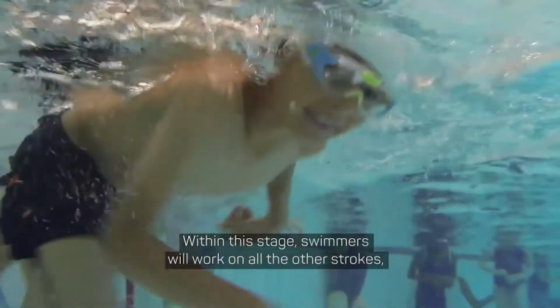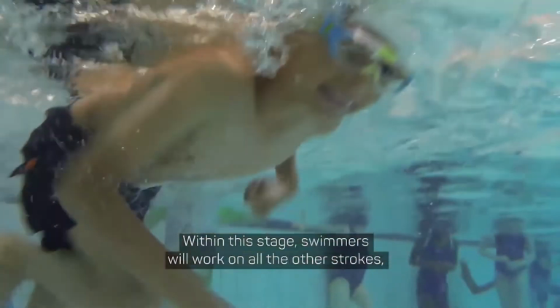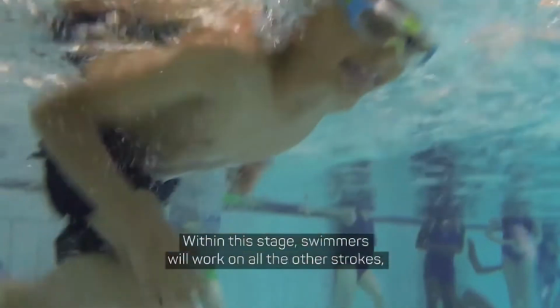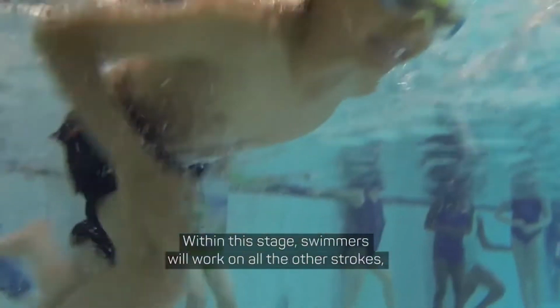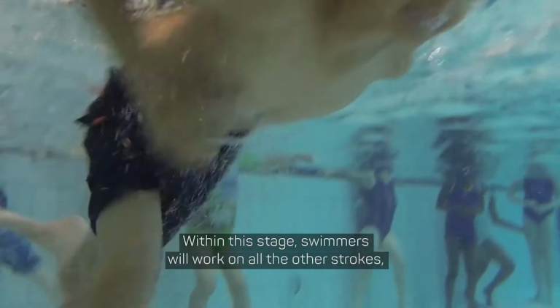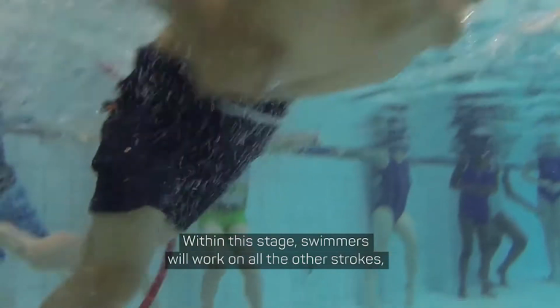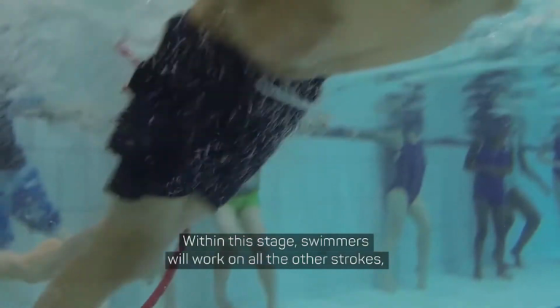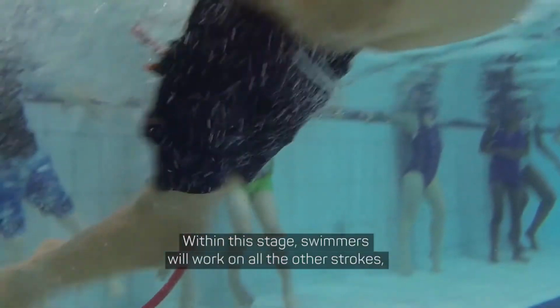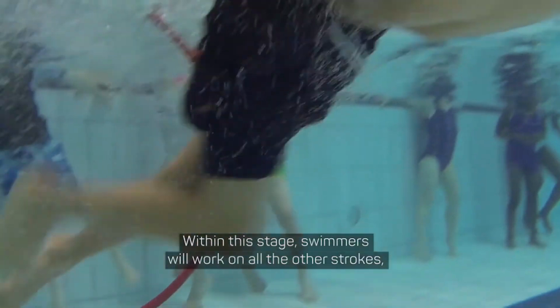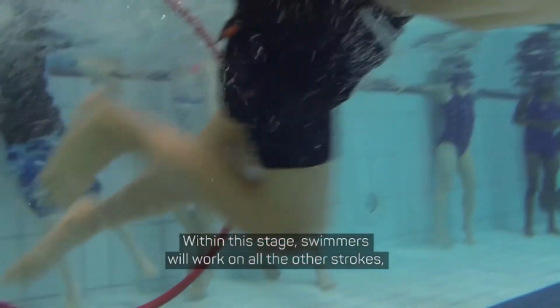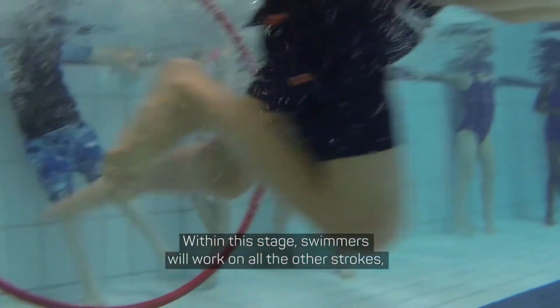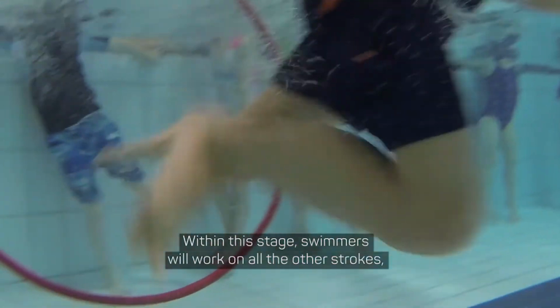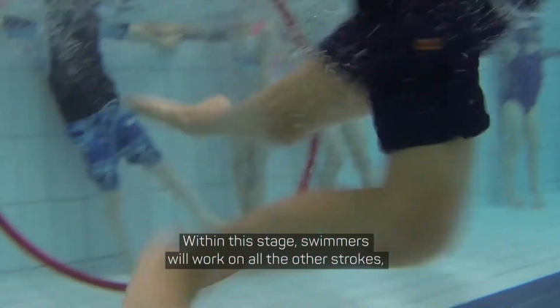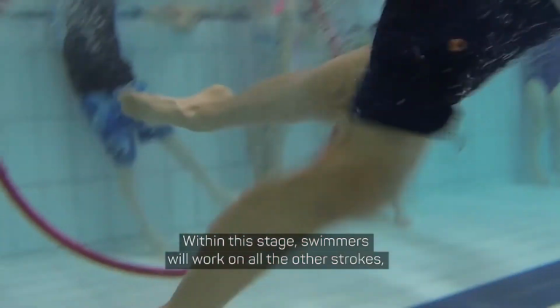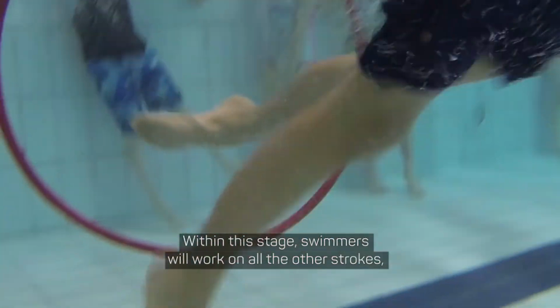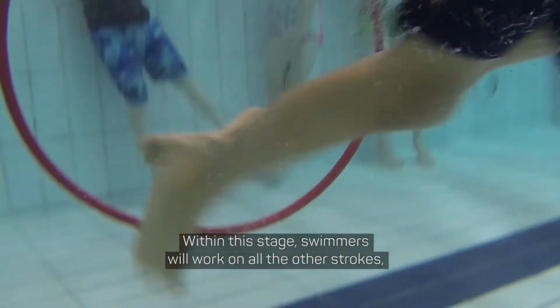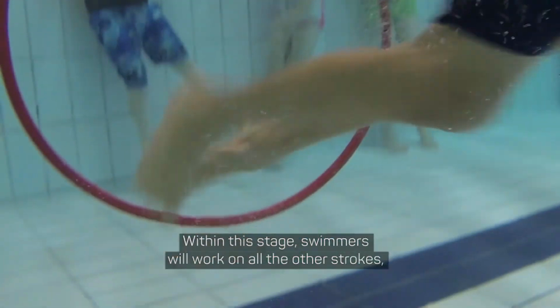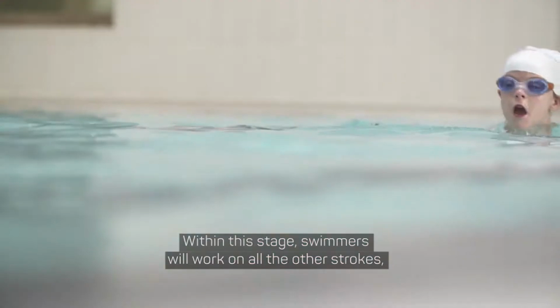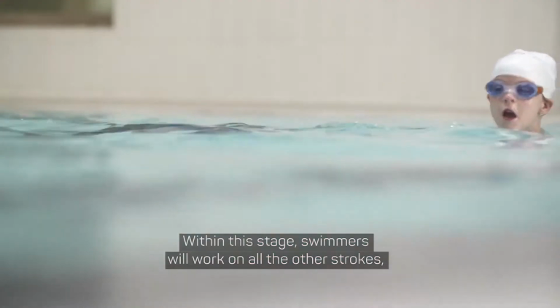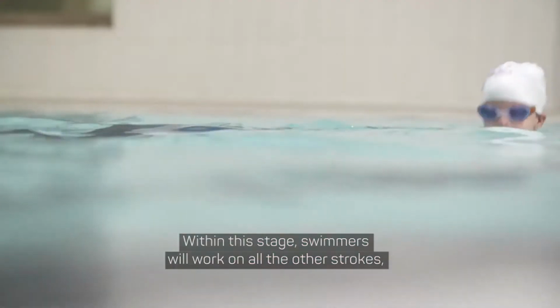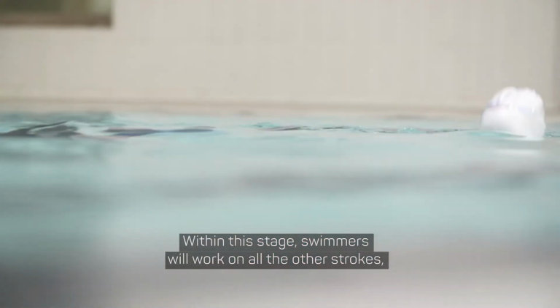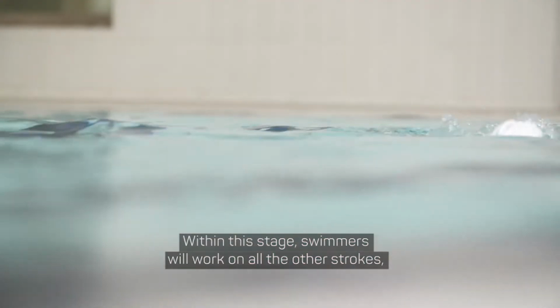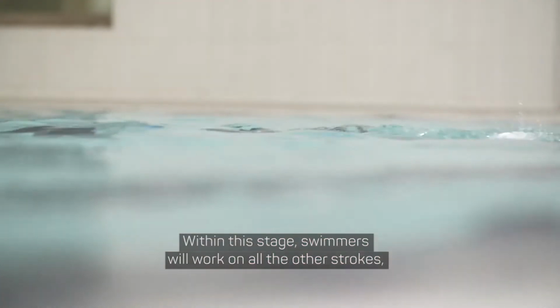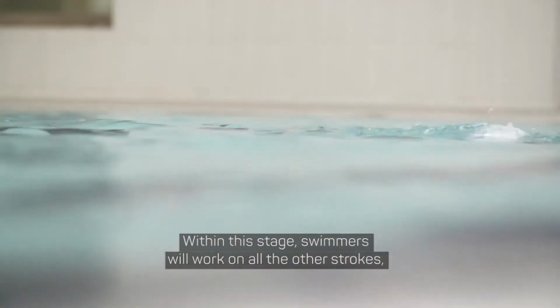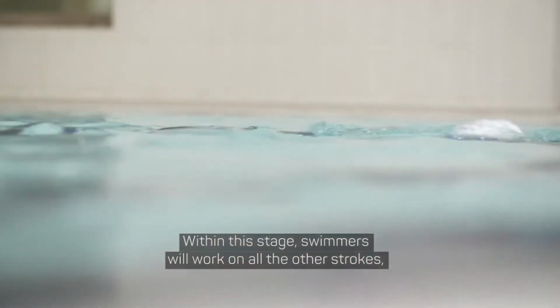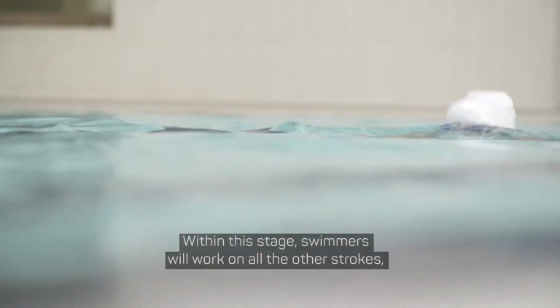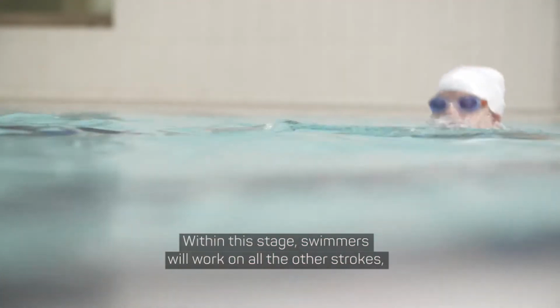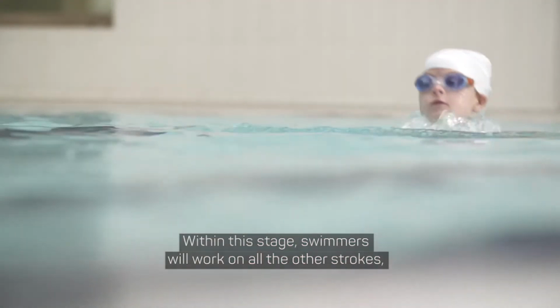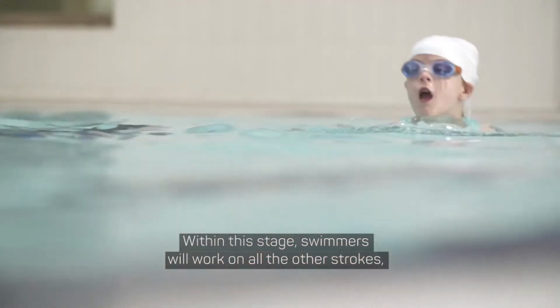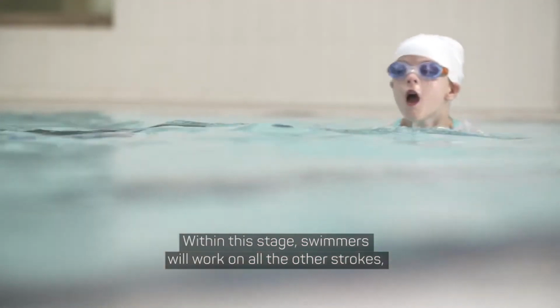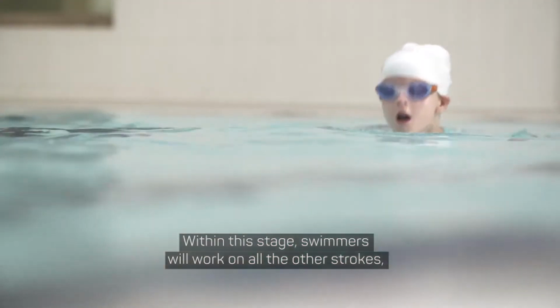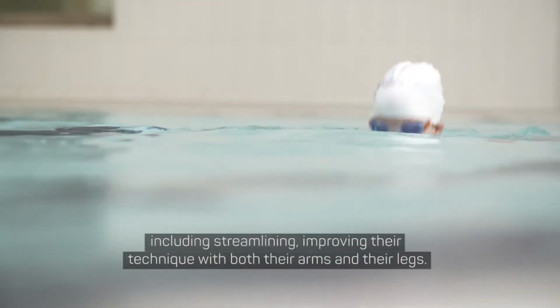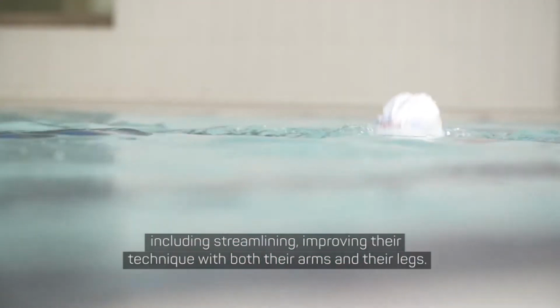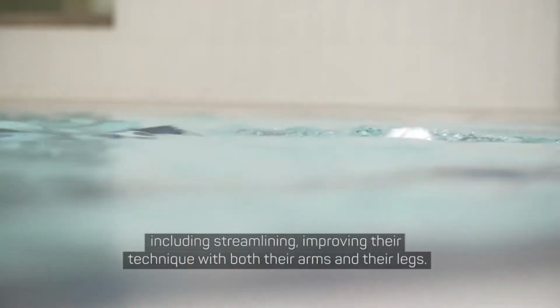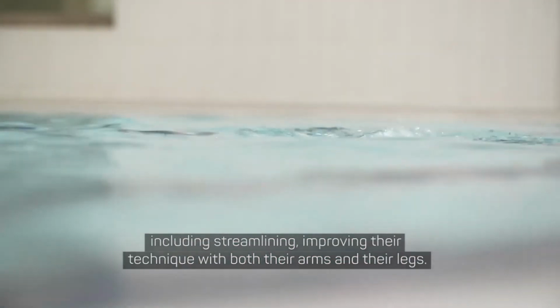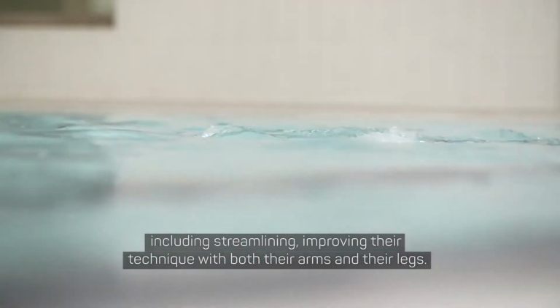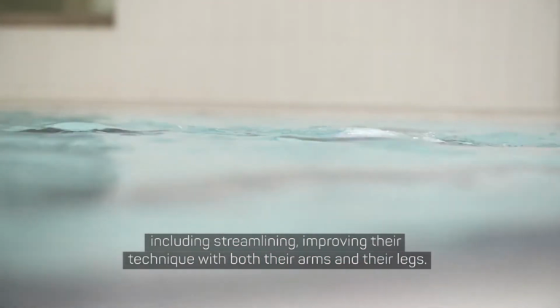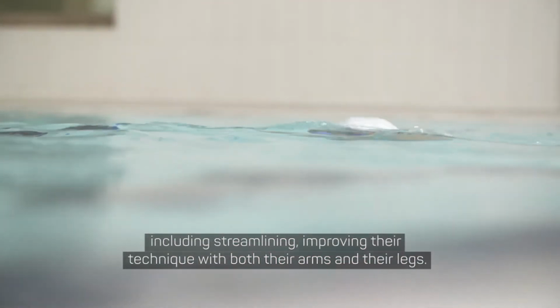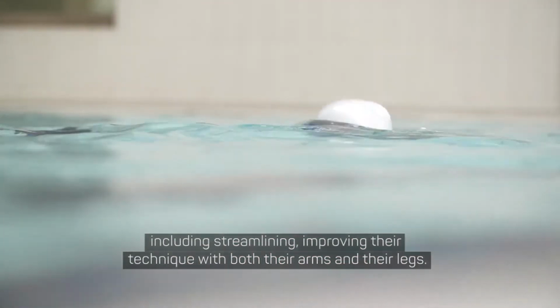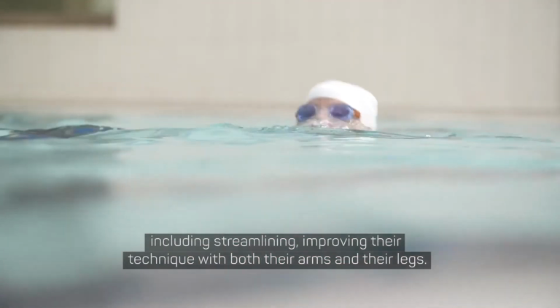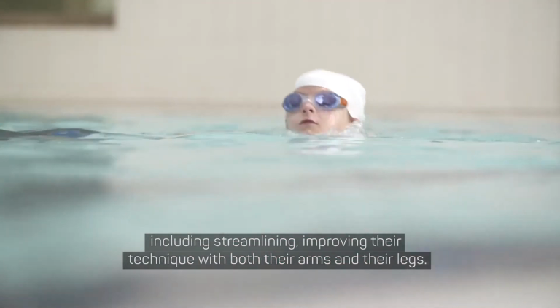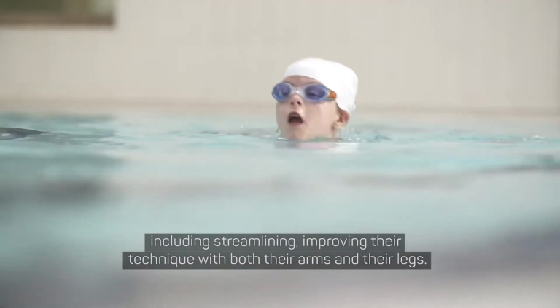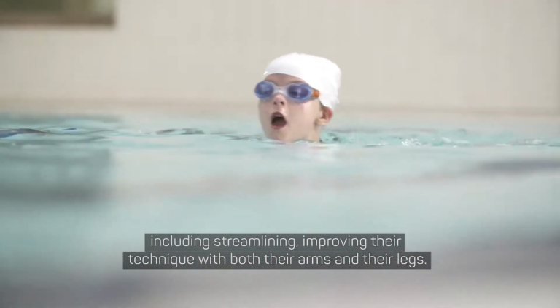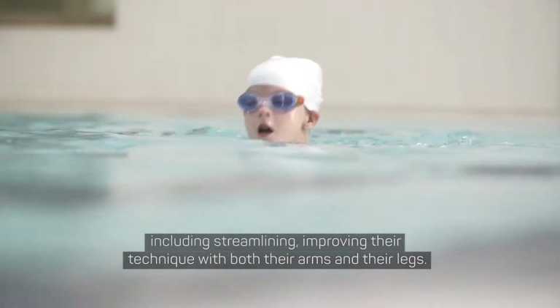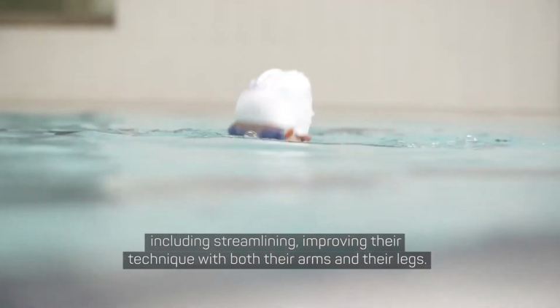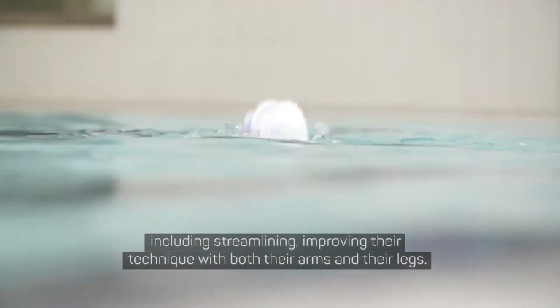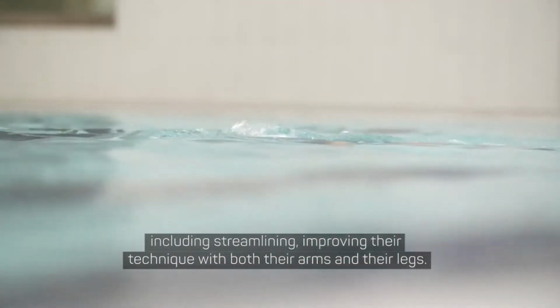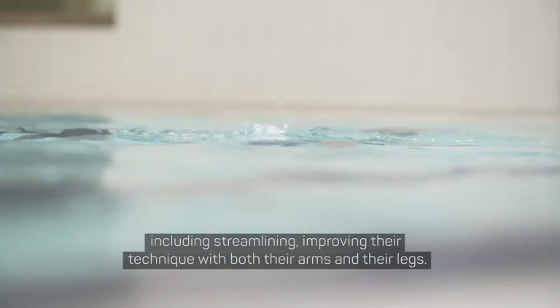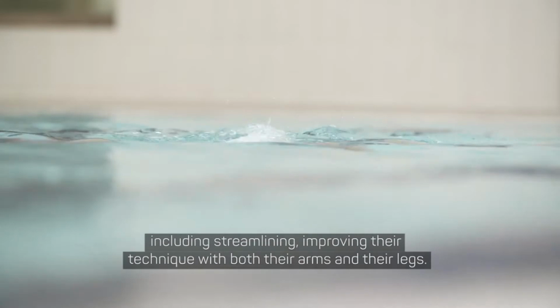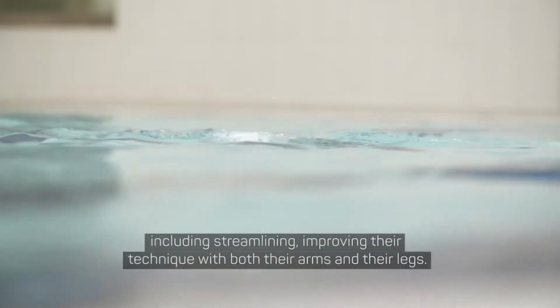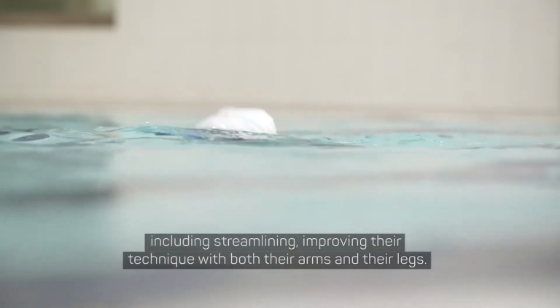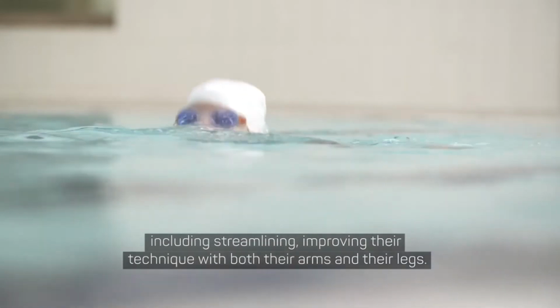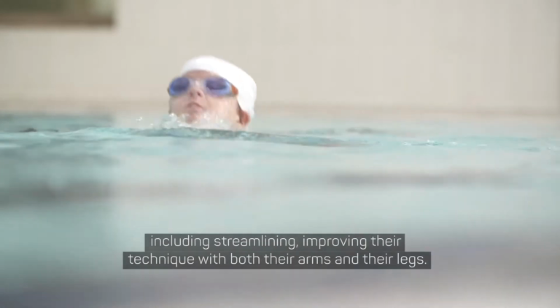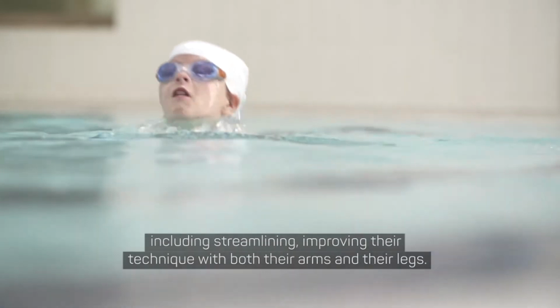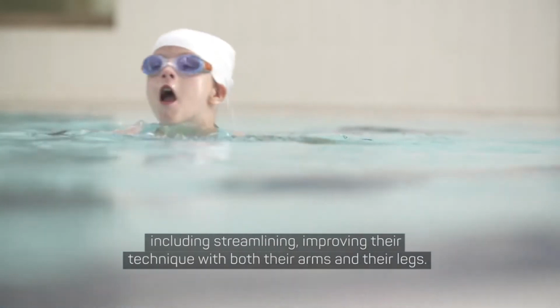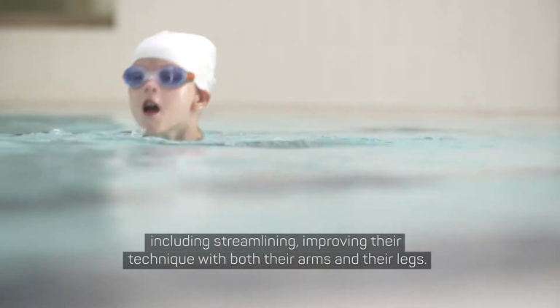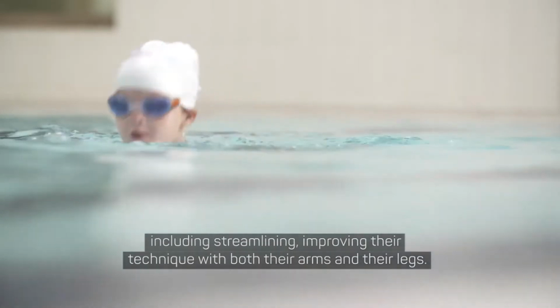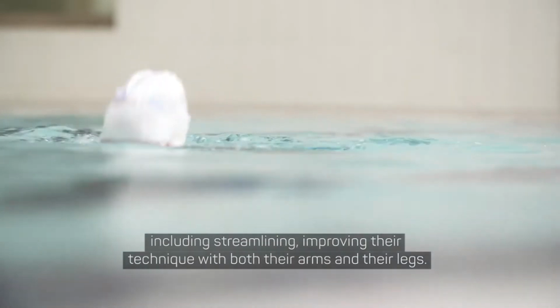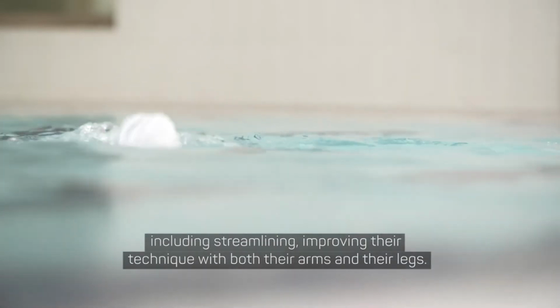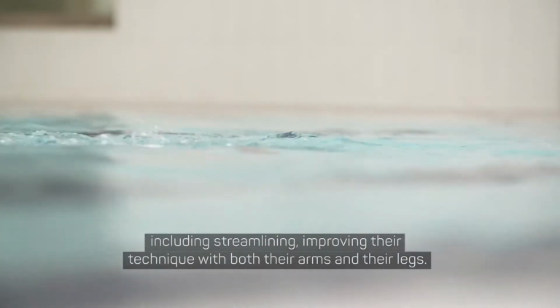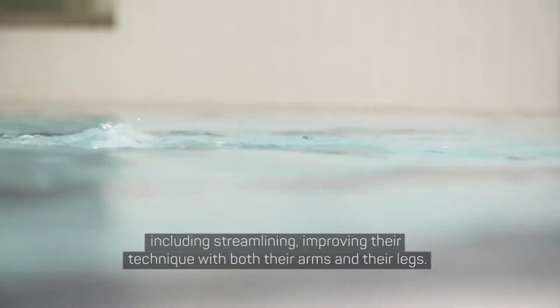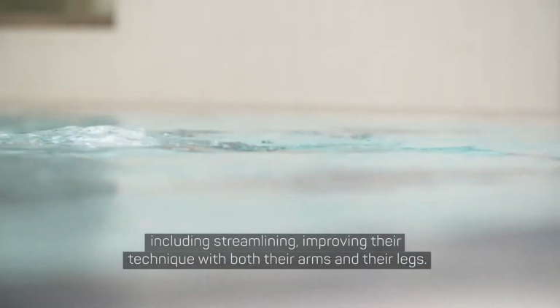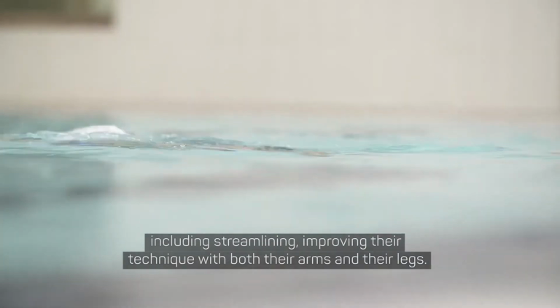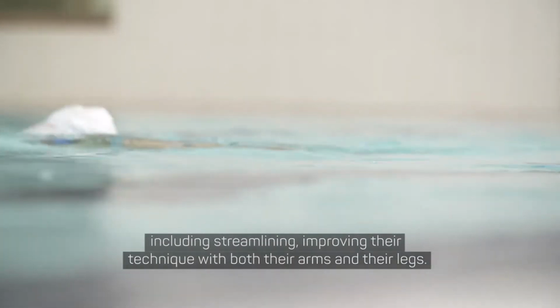Within this stage, swimmers will work on all their strokes including streamlining, improving their technique on both their arms and their legs.